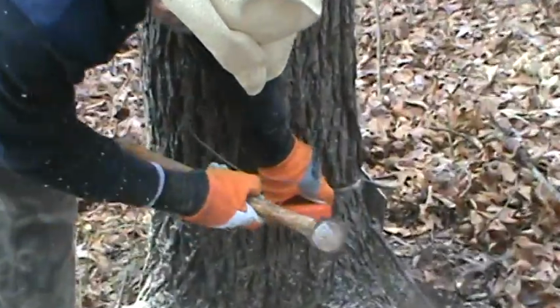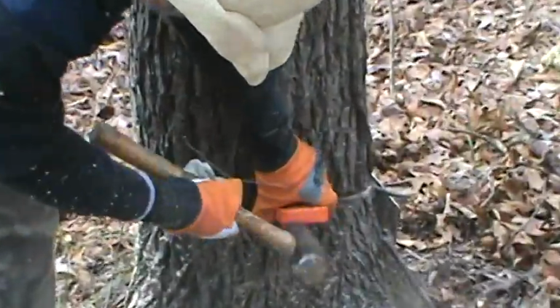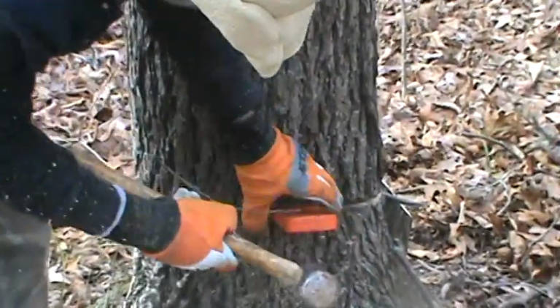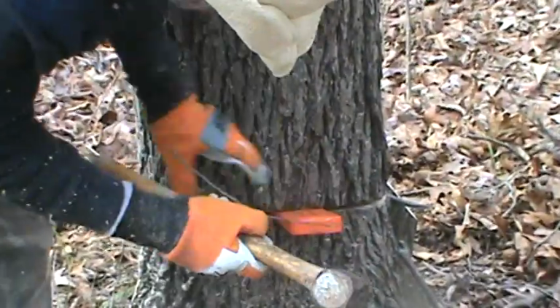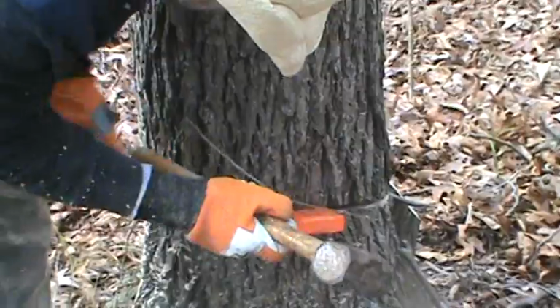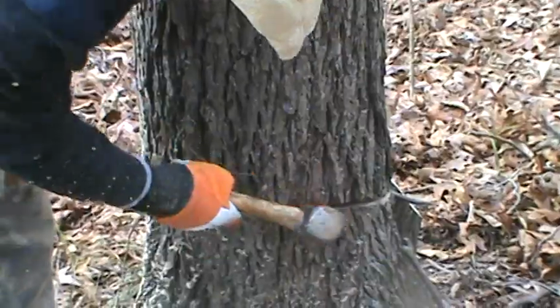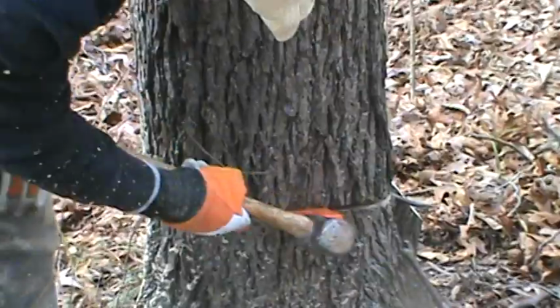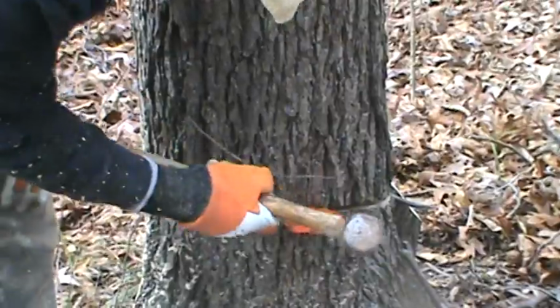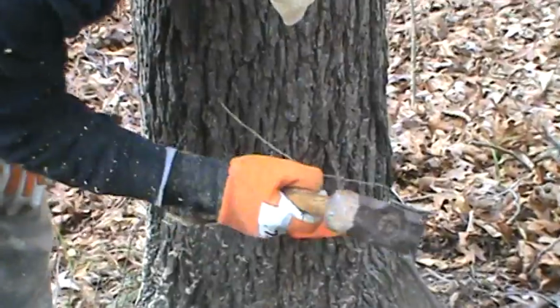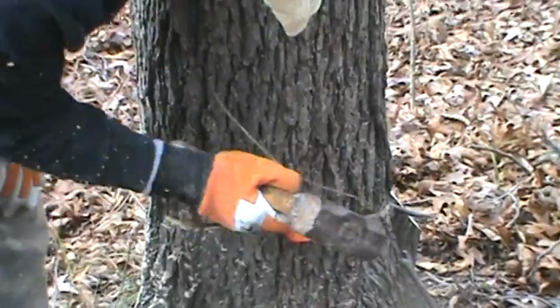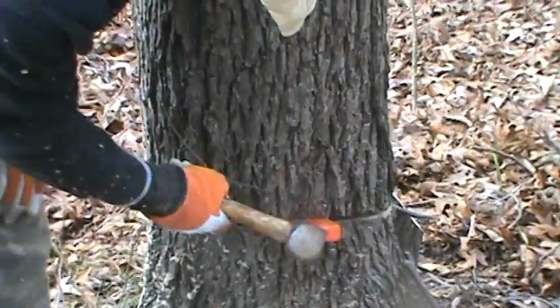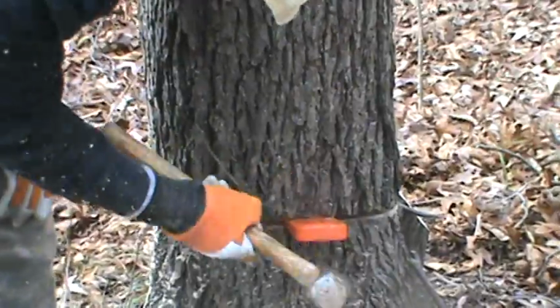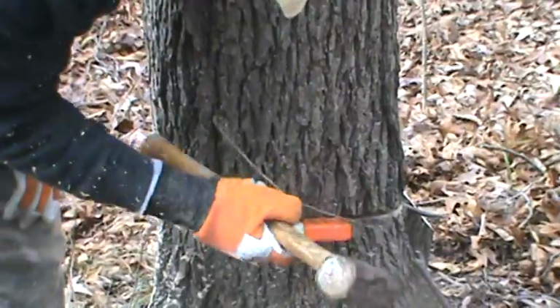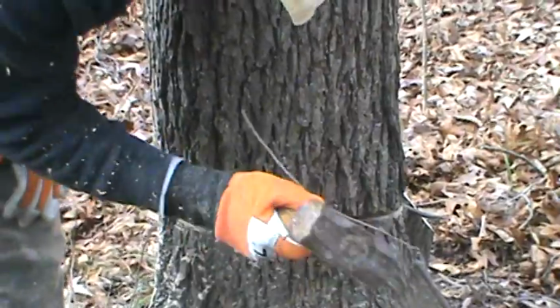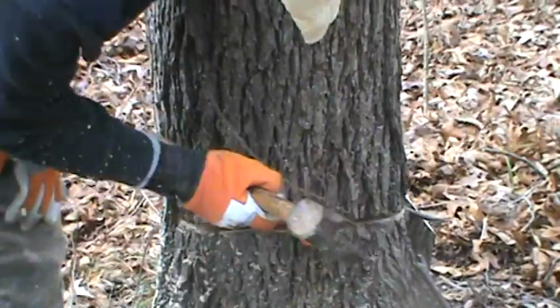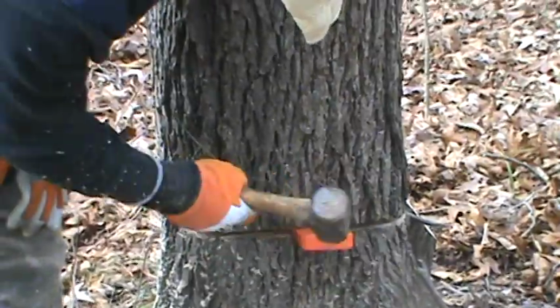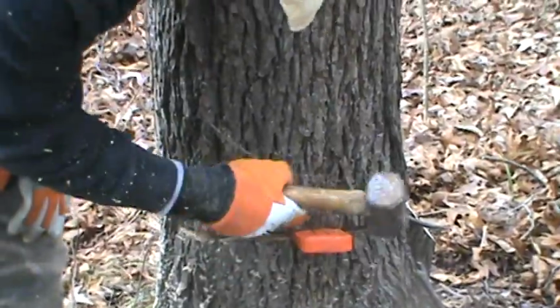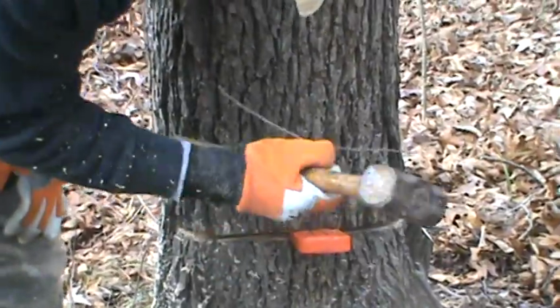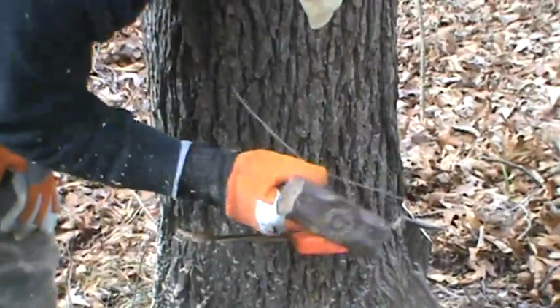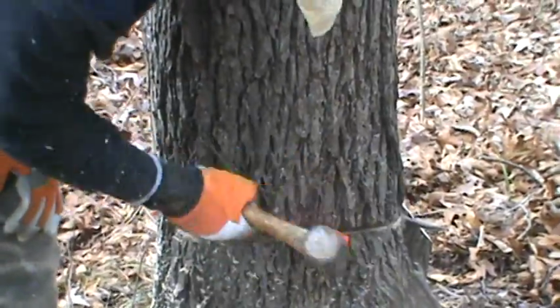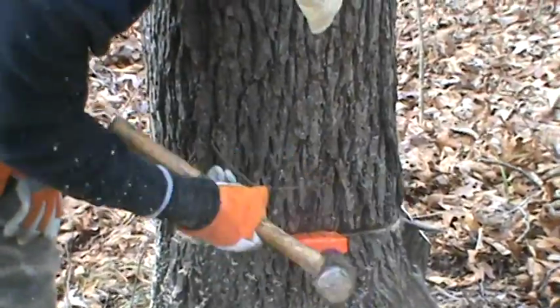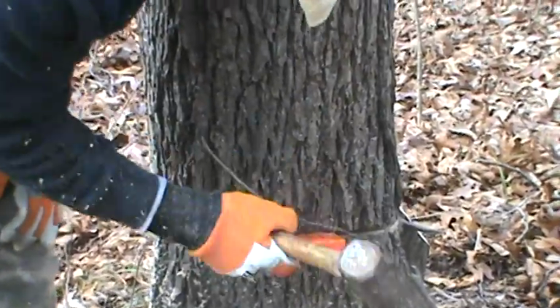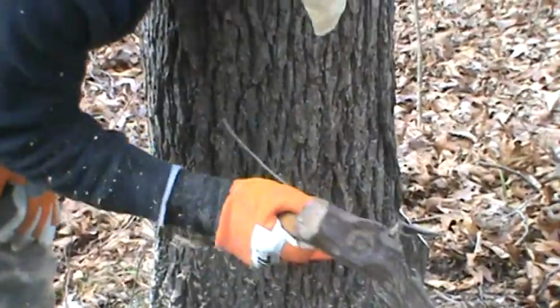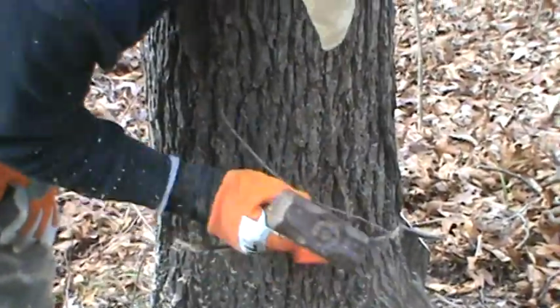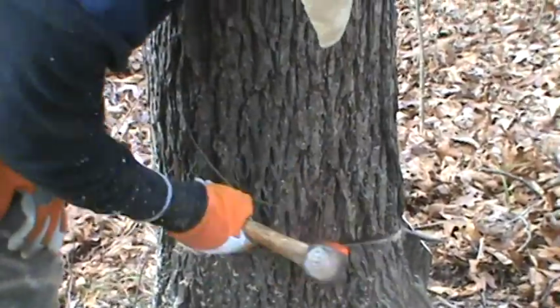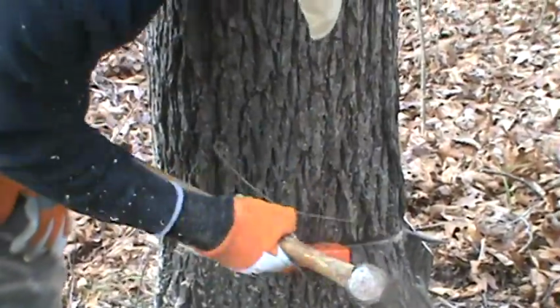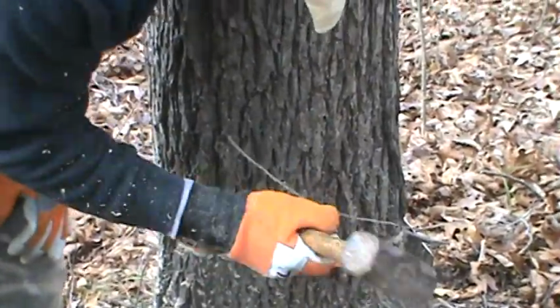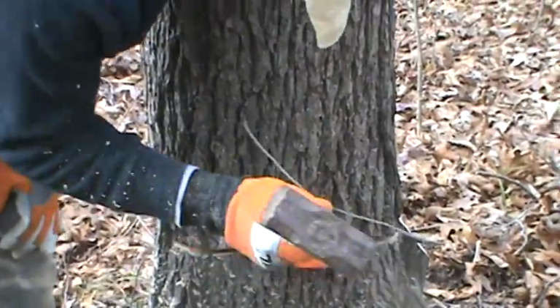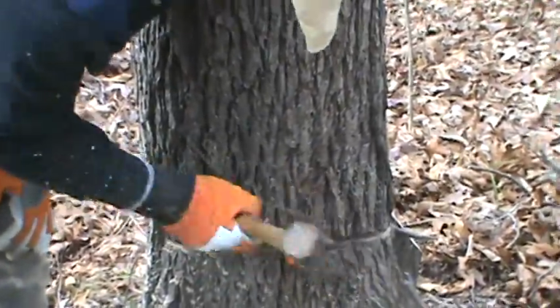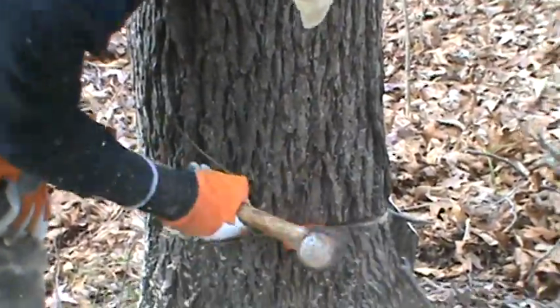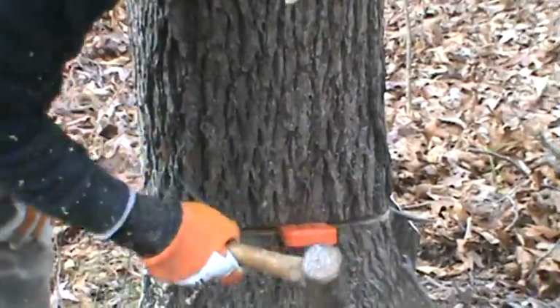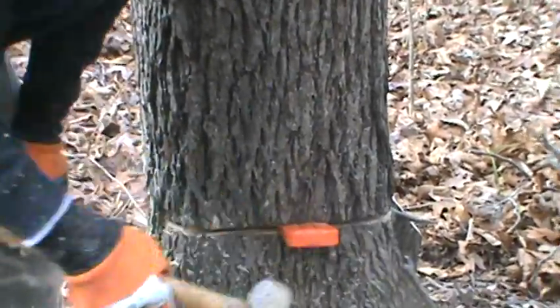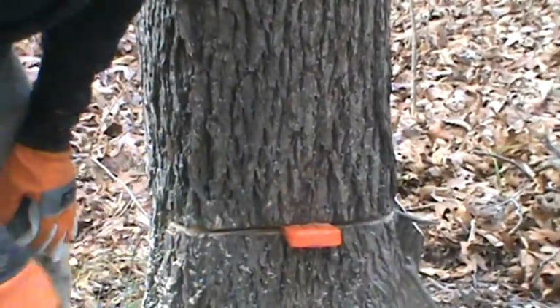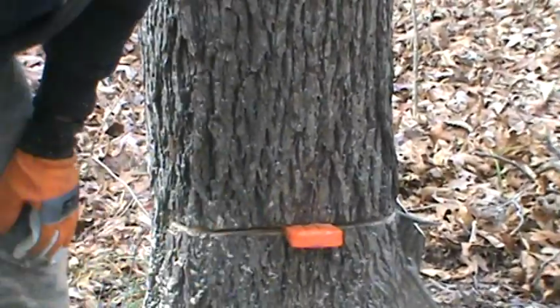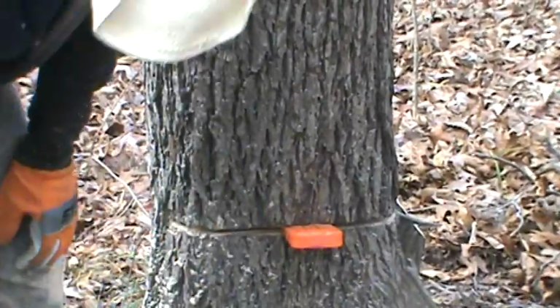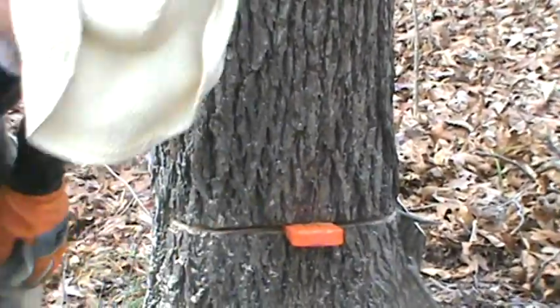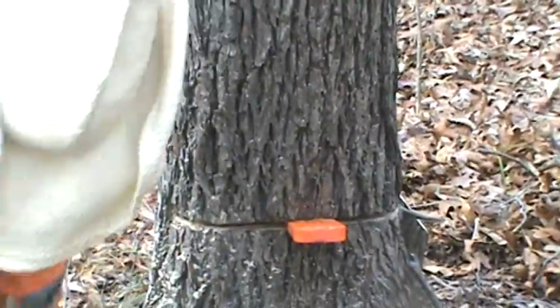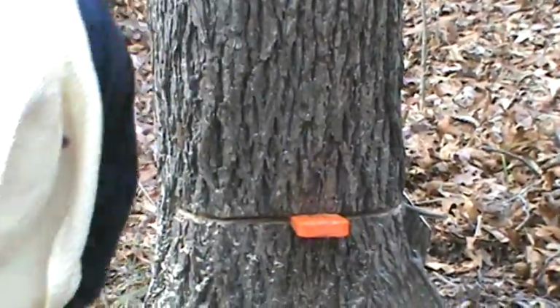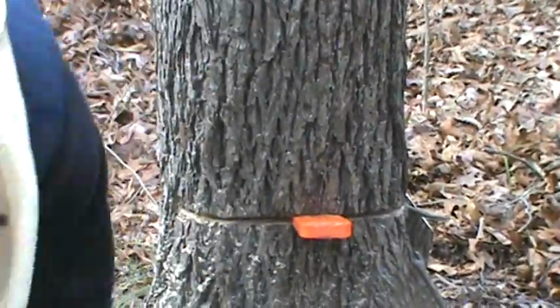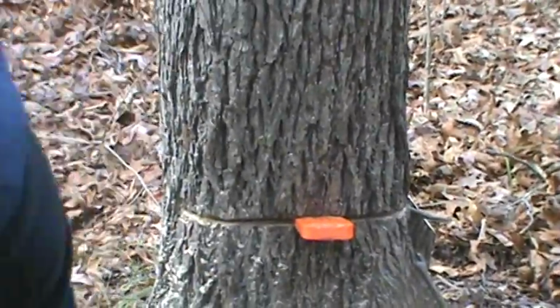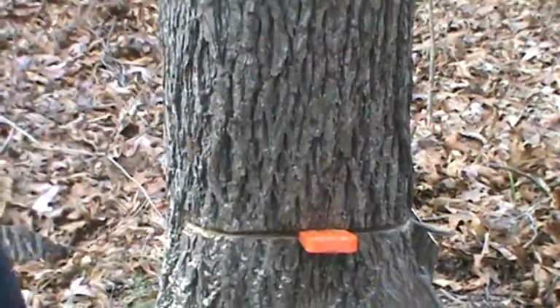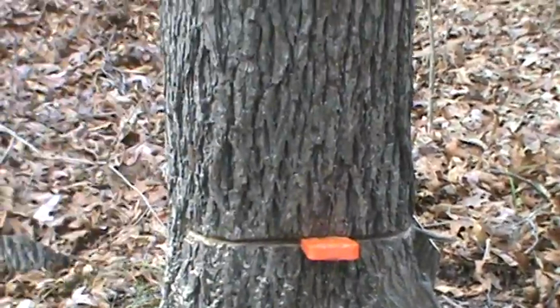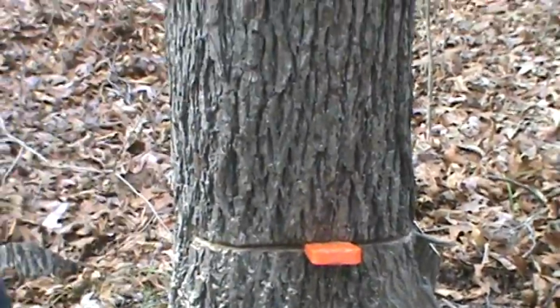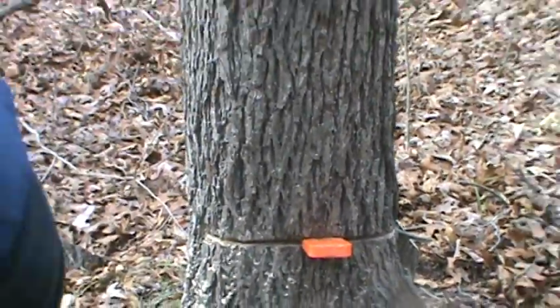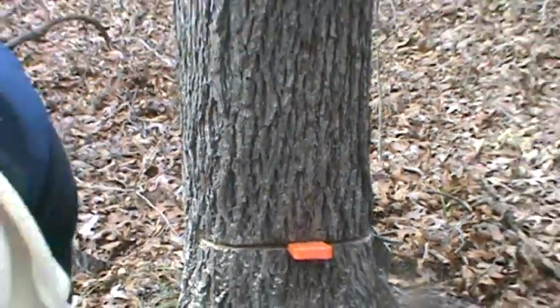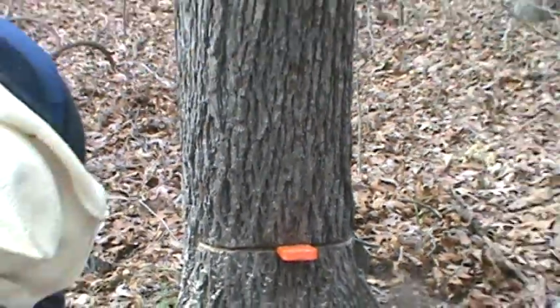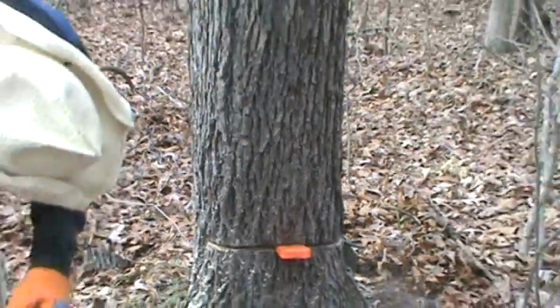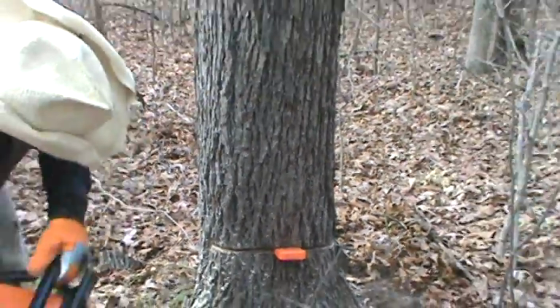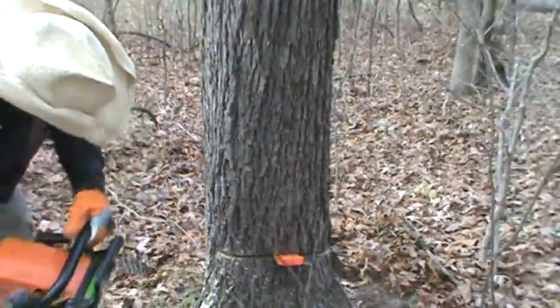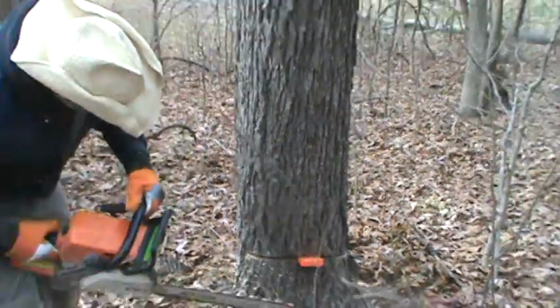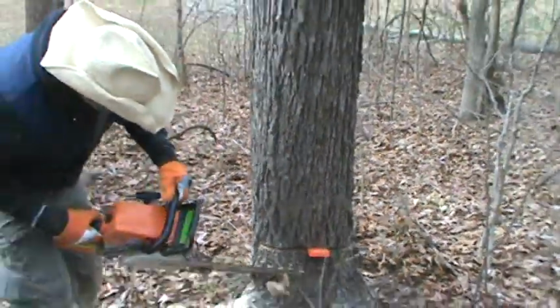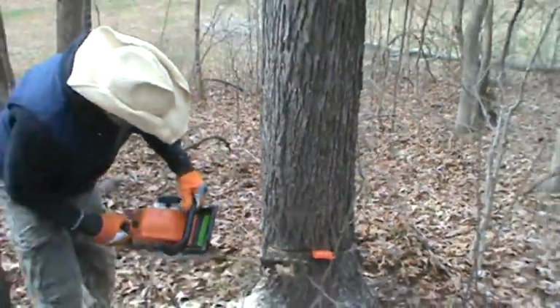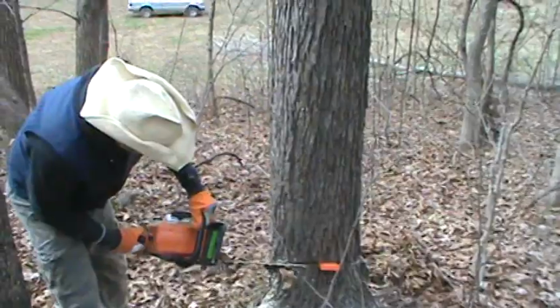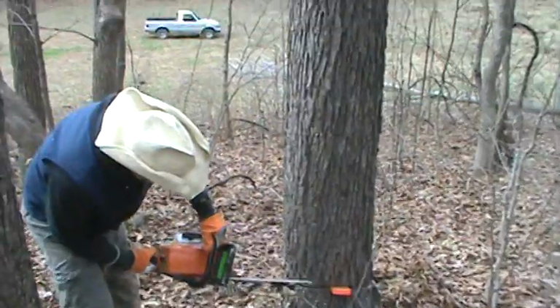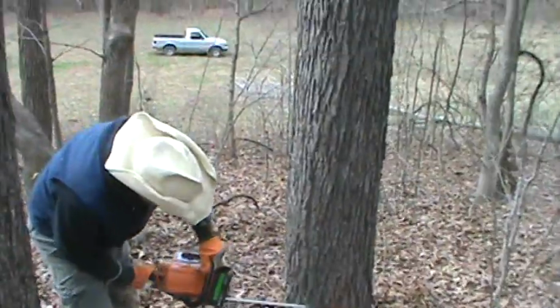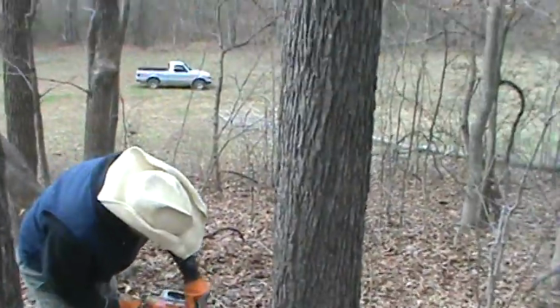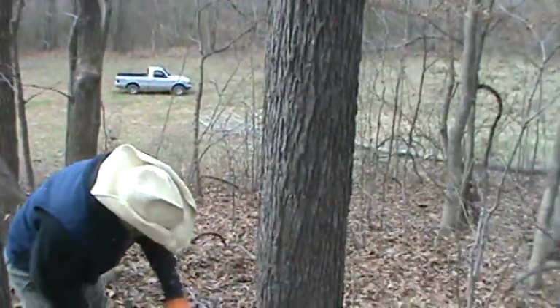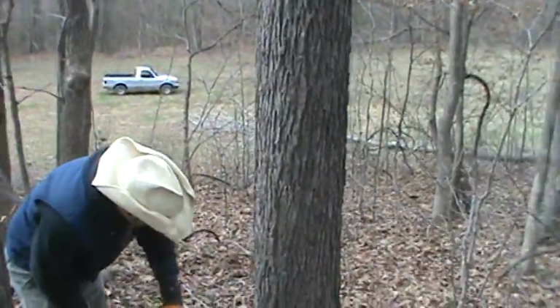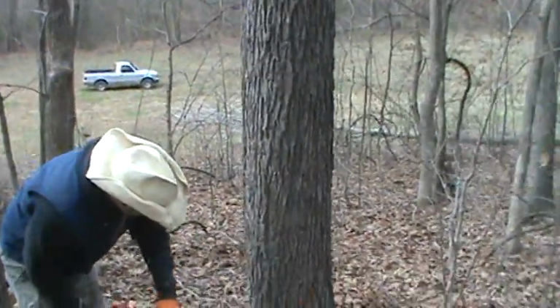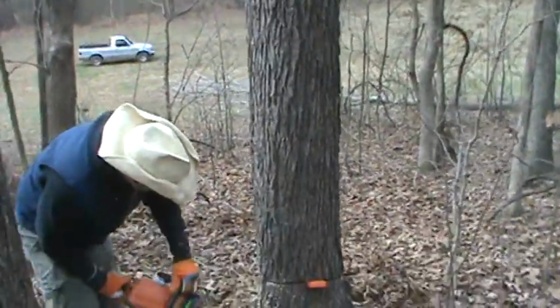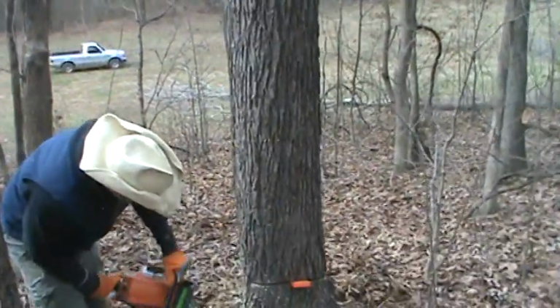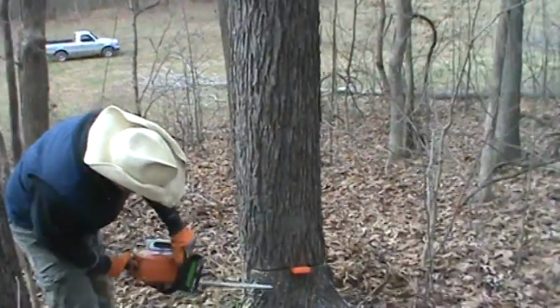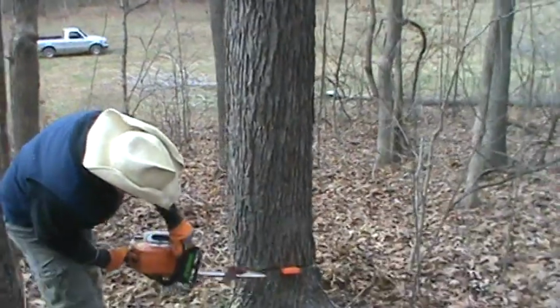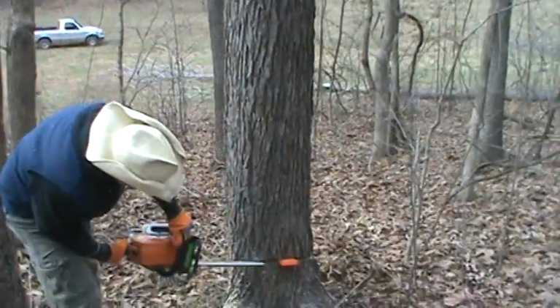Put that little hook in there right there. You know what I mean? Yep. Alright, and let's go ahead and tap the wedge in there.